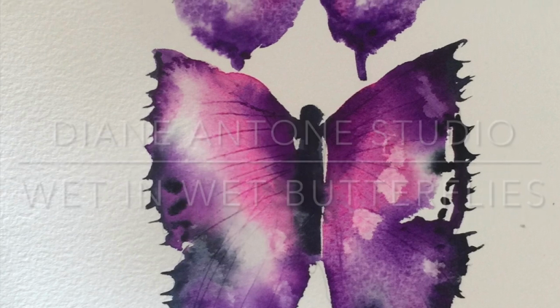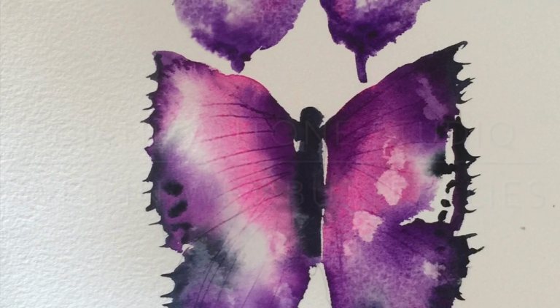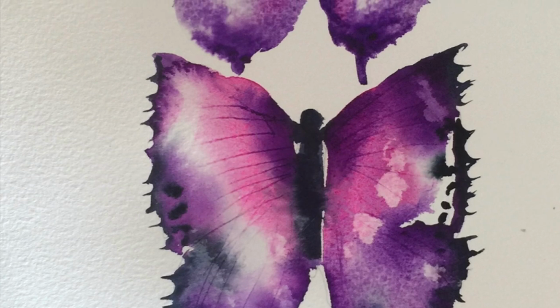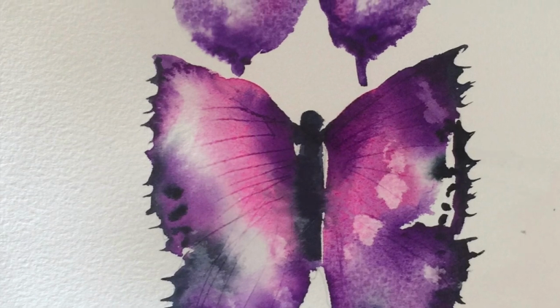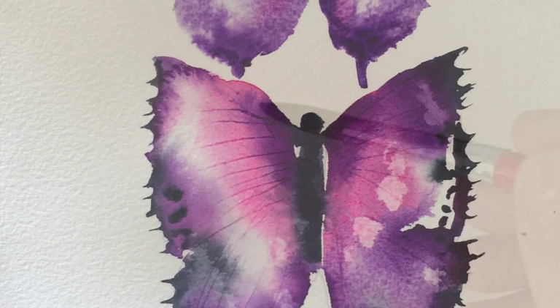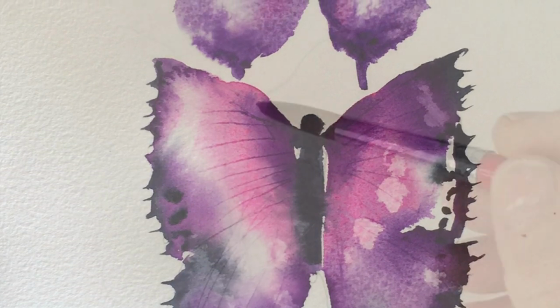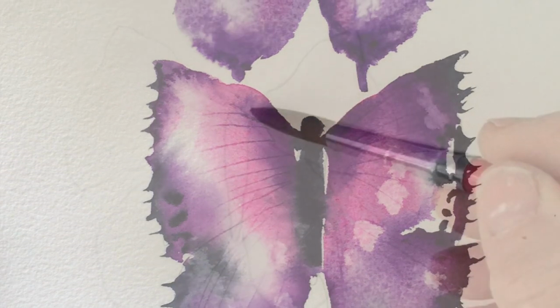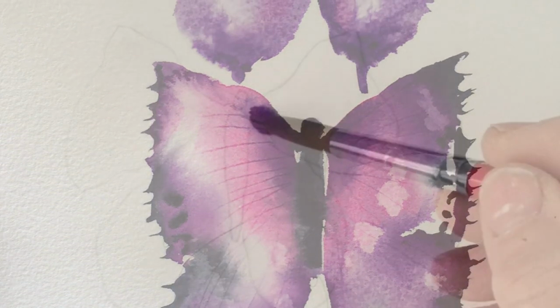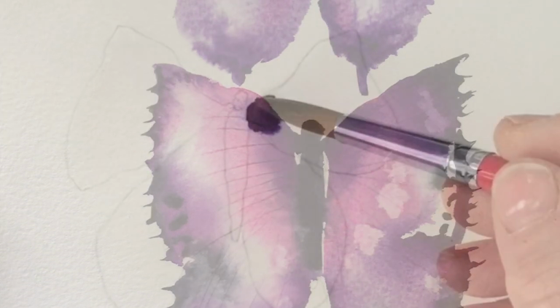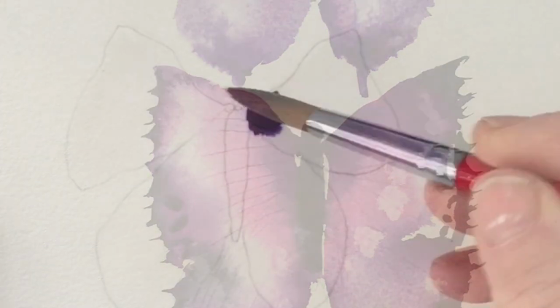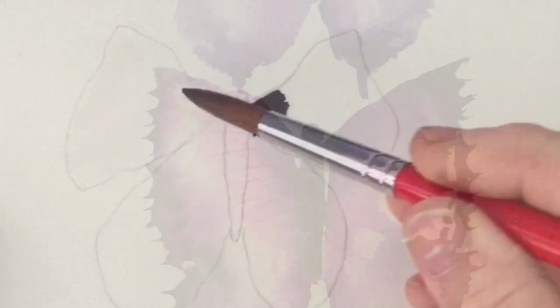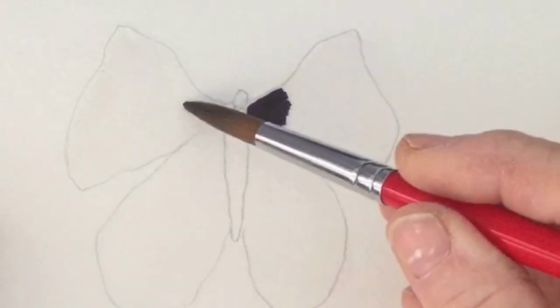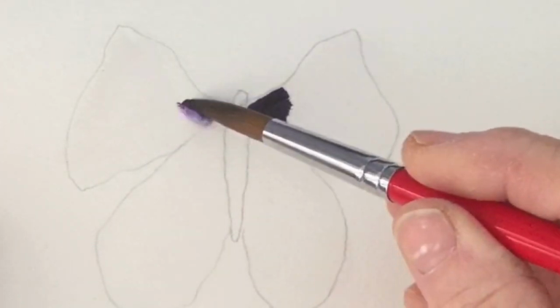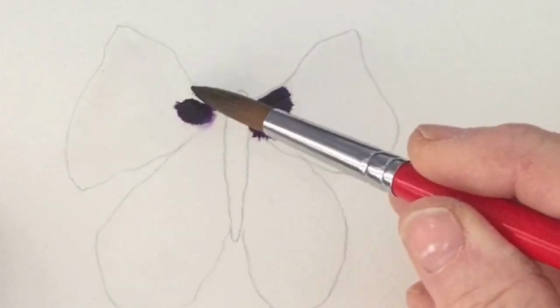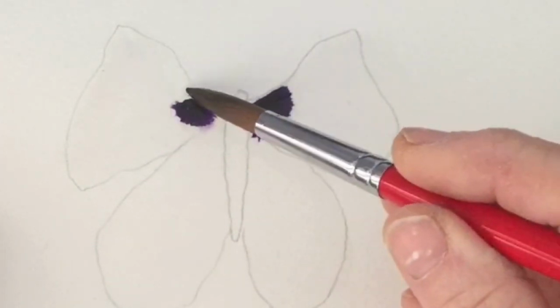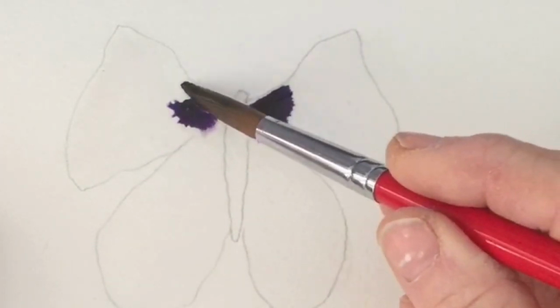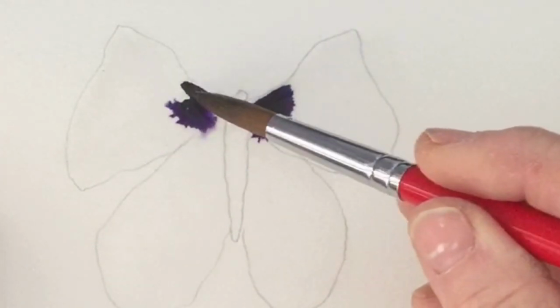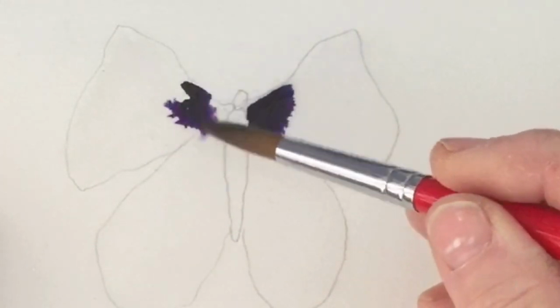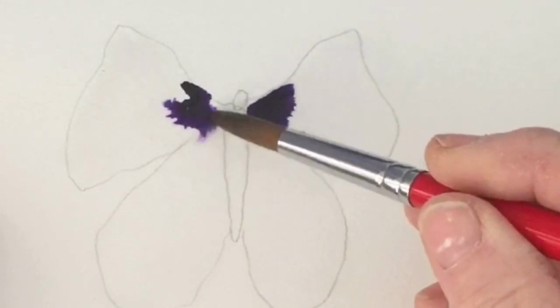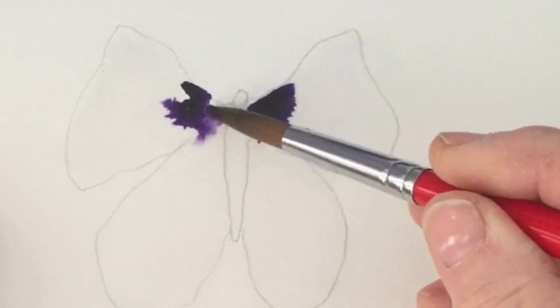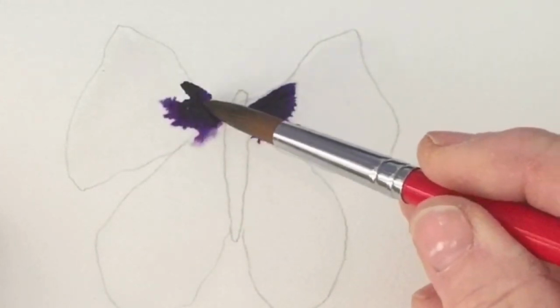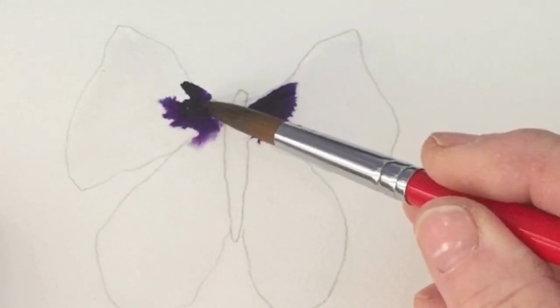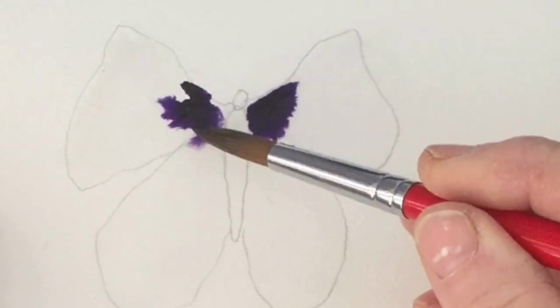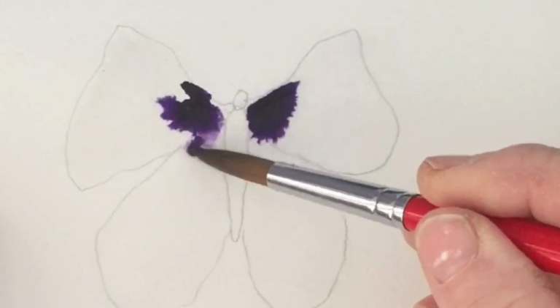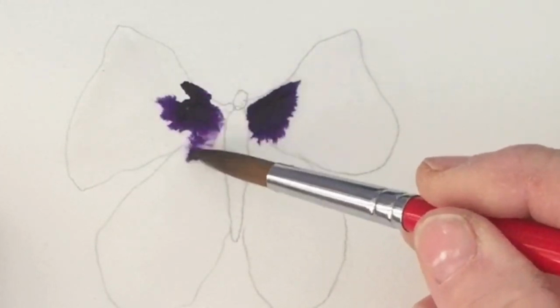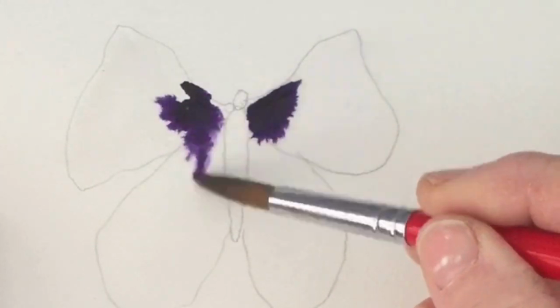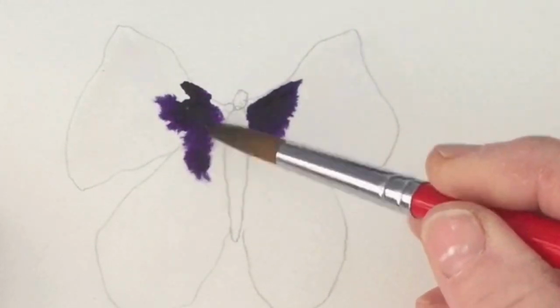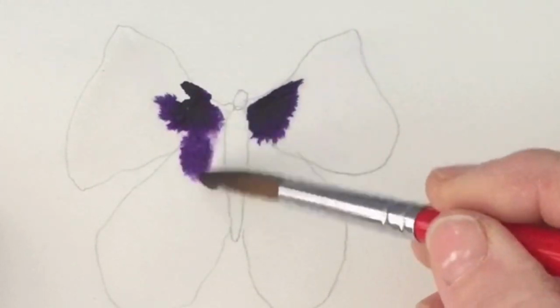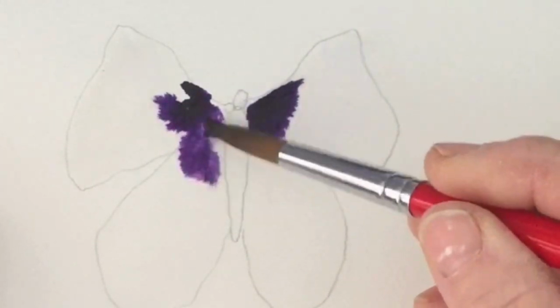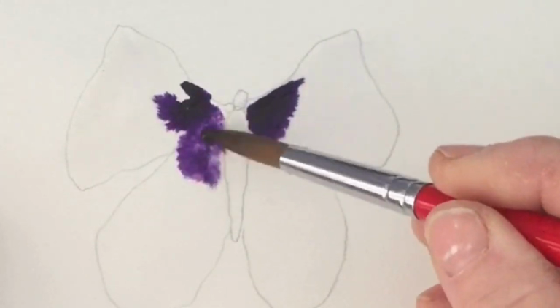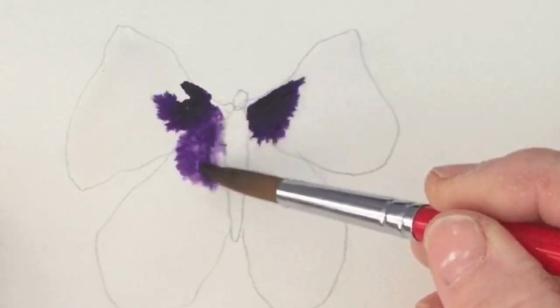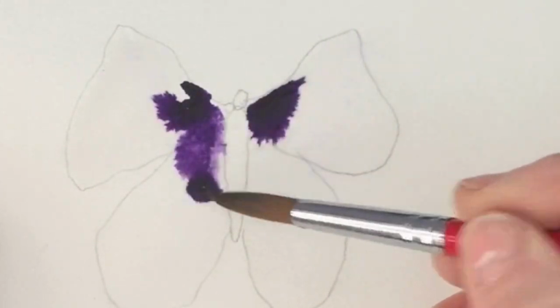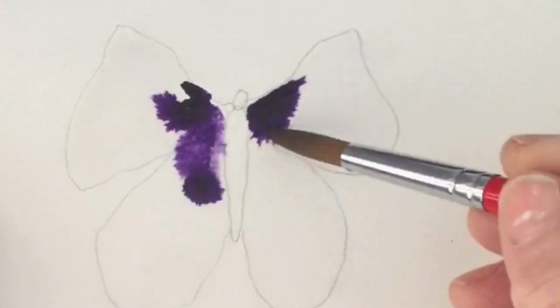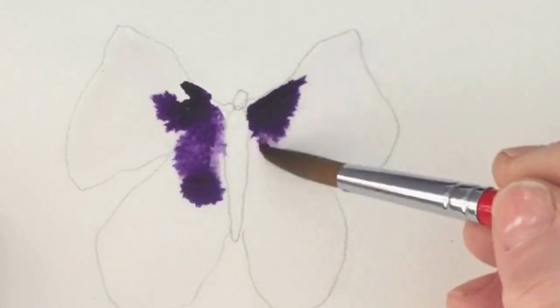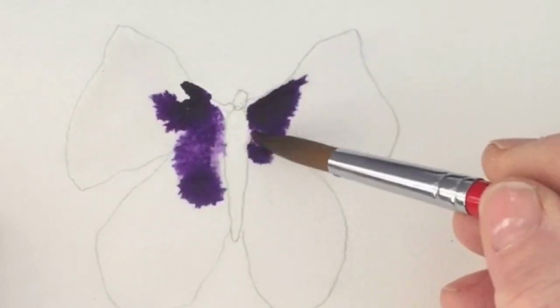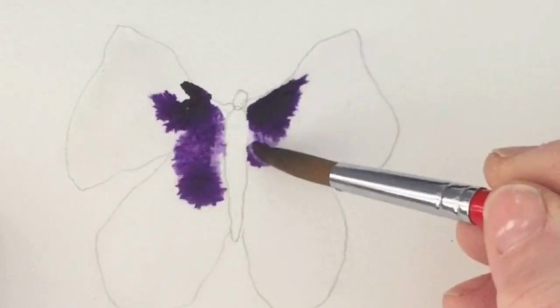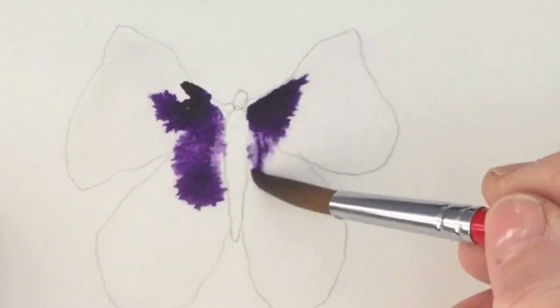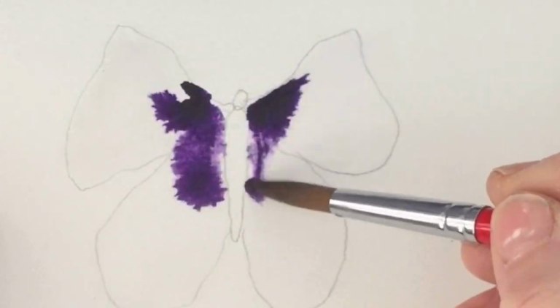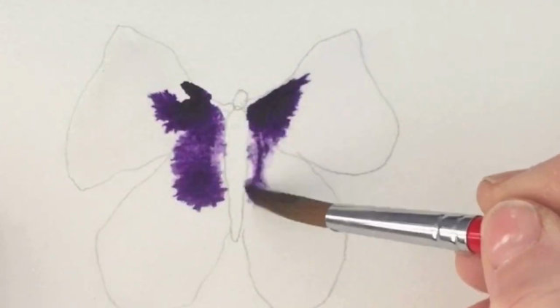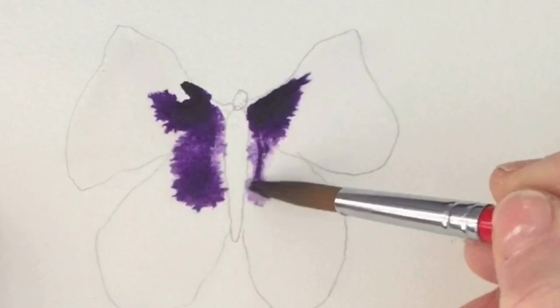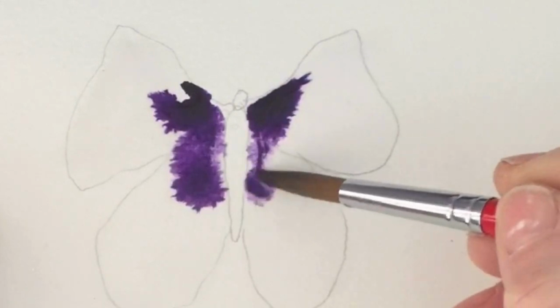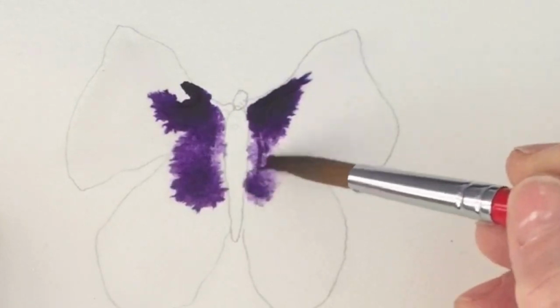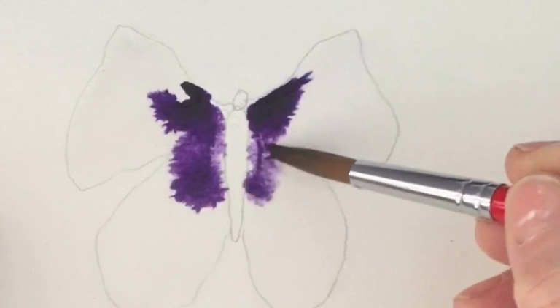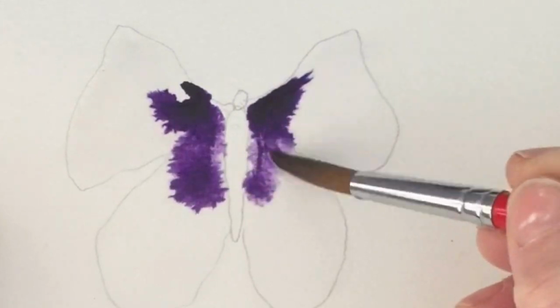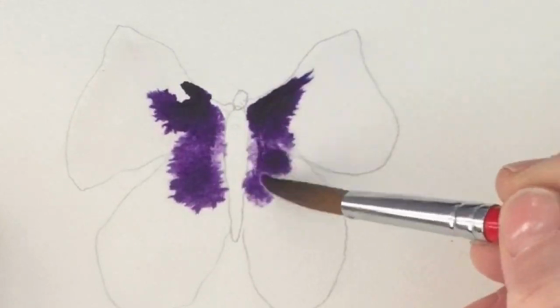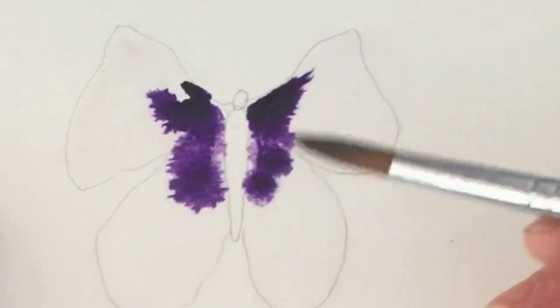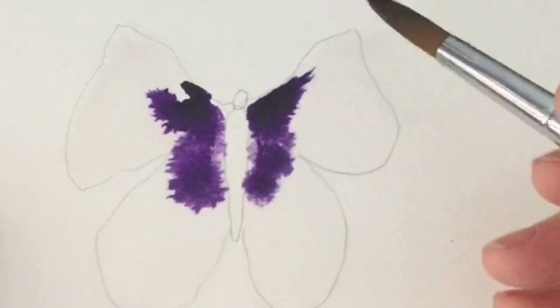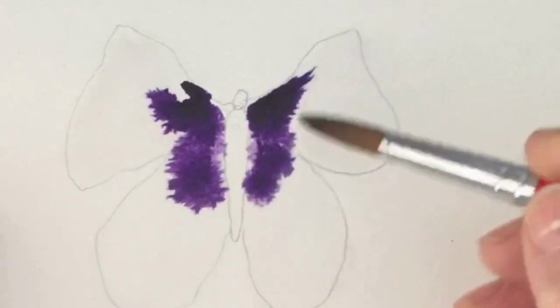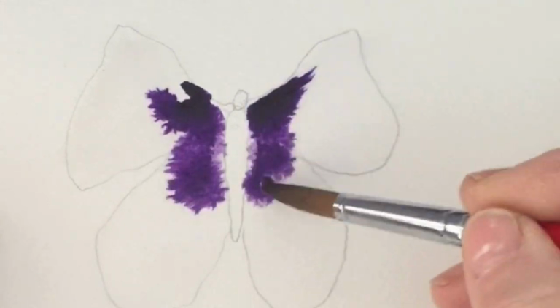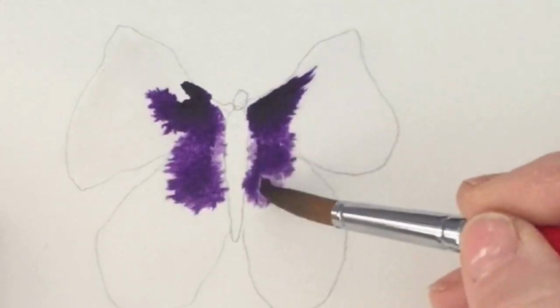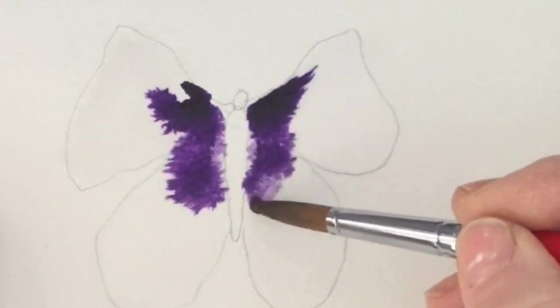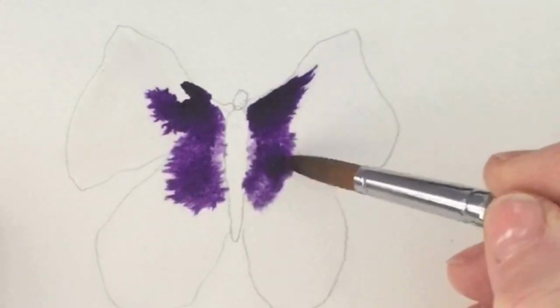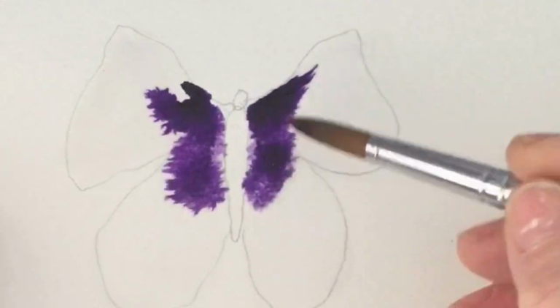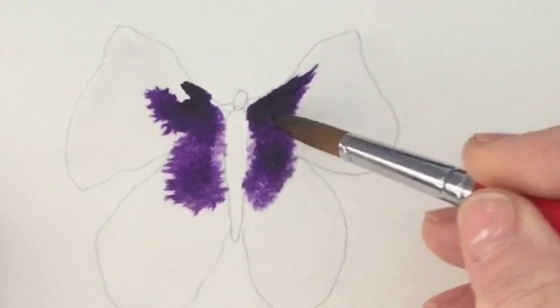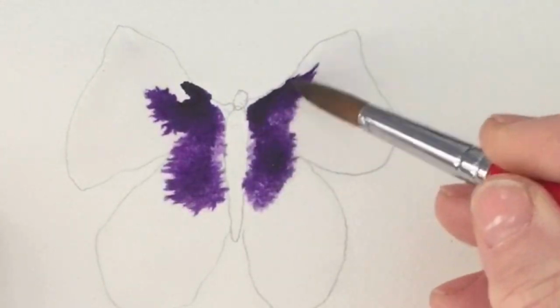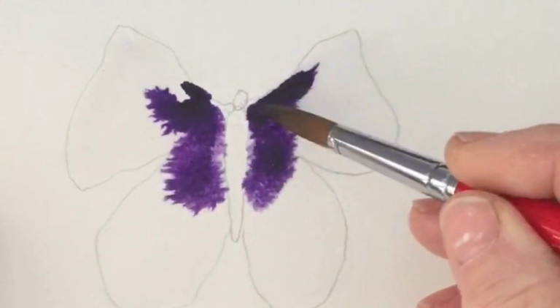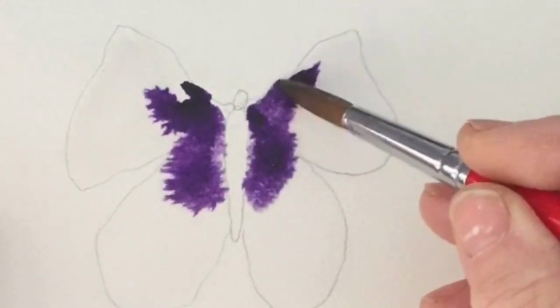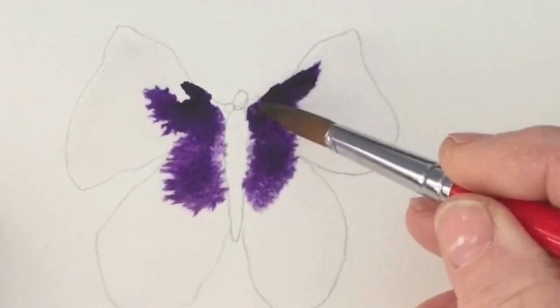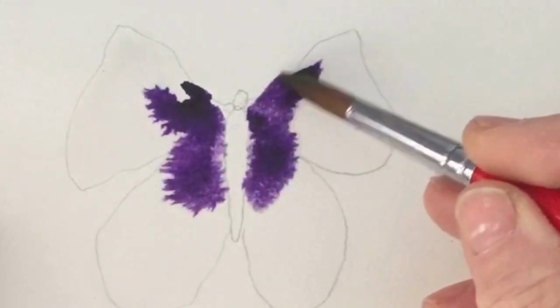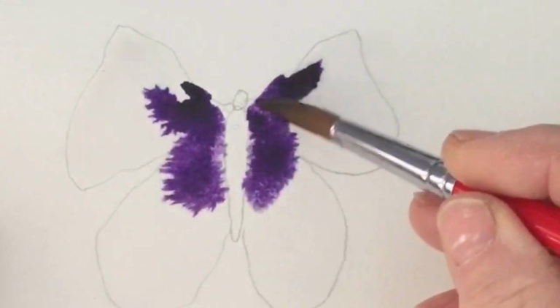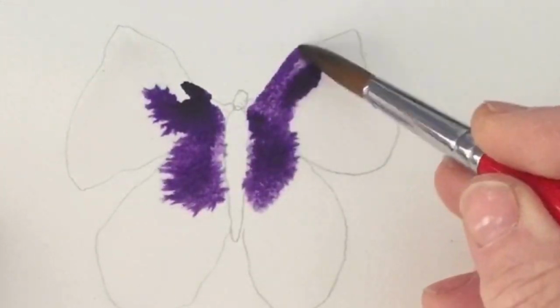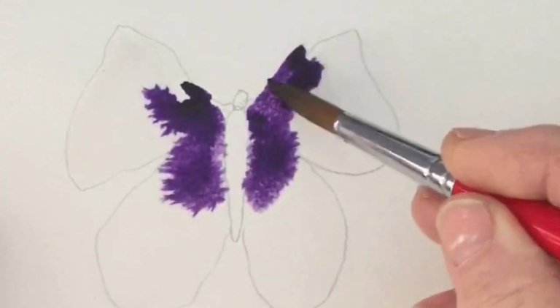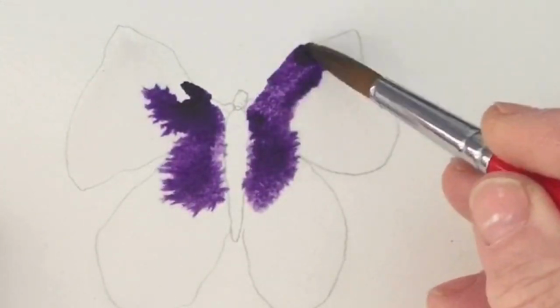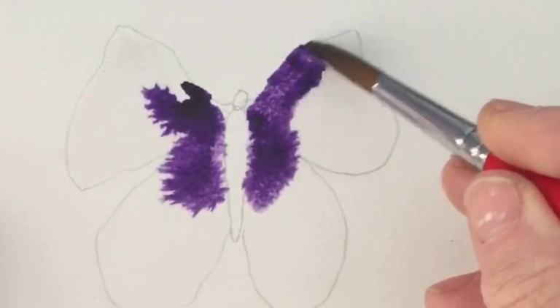Hi everyone and welcome to my studio. I'm Diane and today I'm going to share with you a little wet-in-wet warm-up exercise.